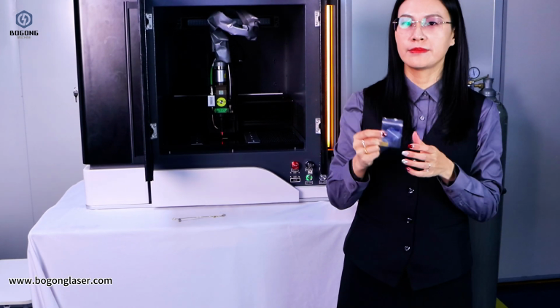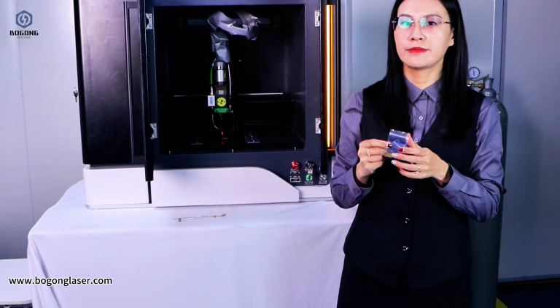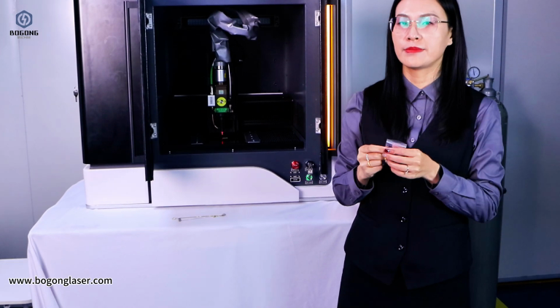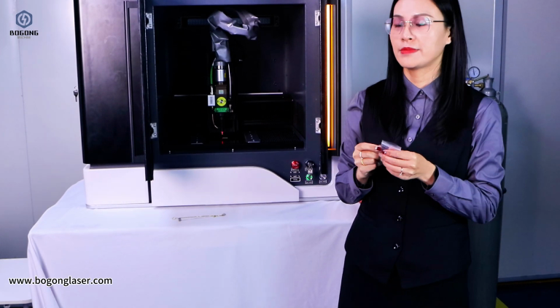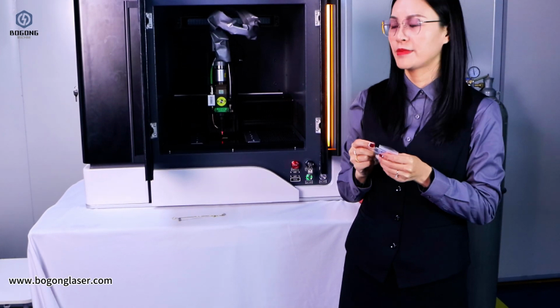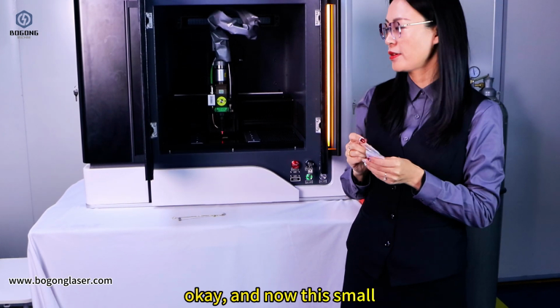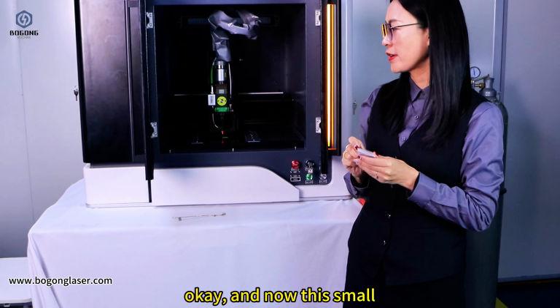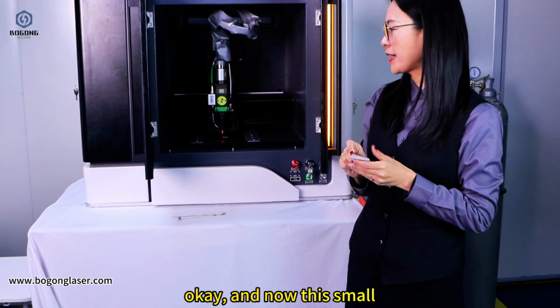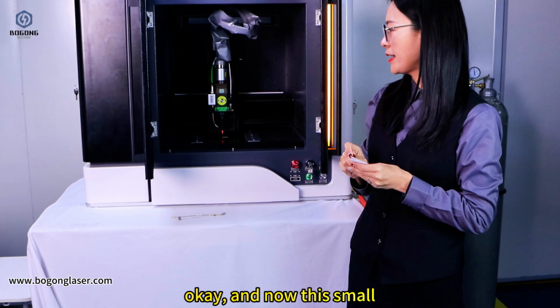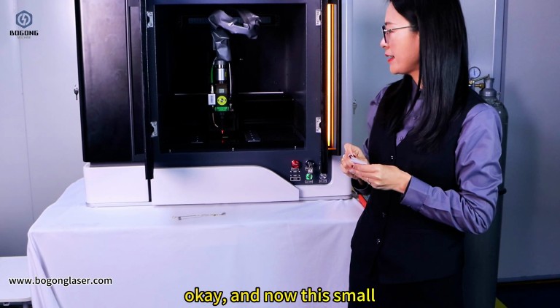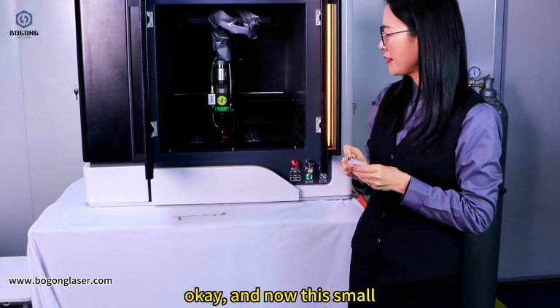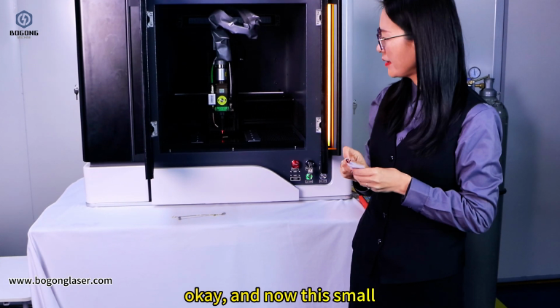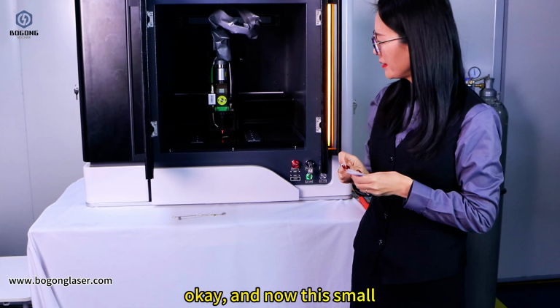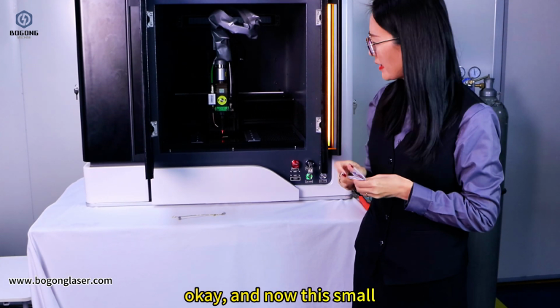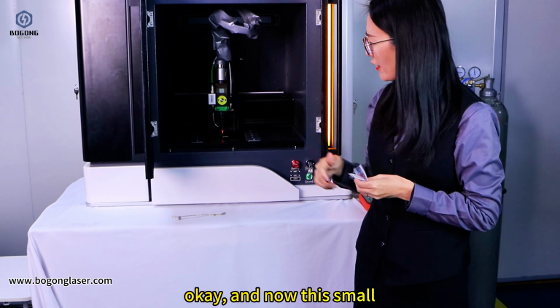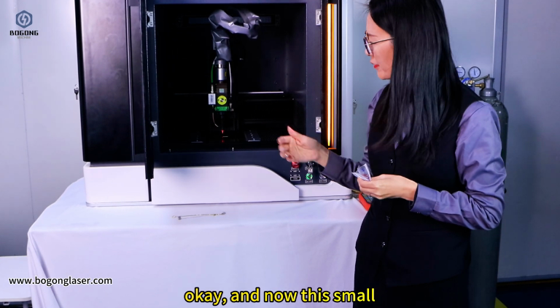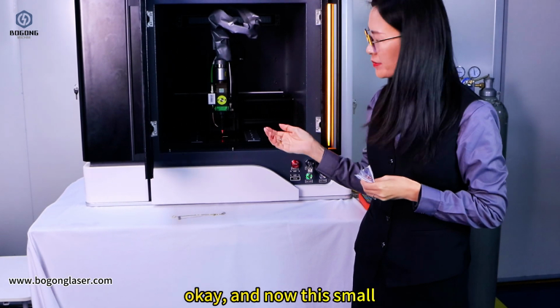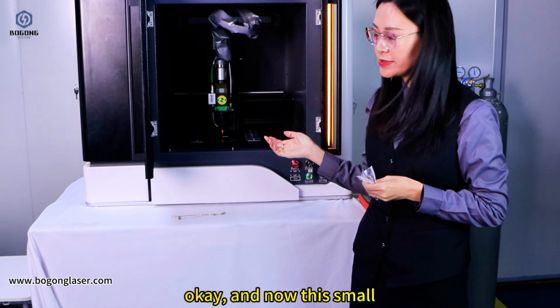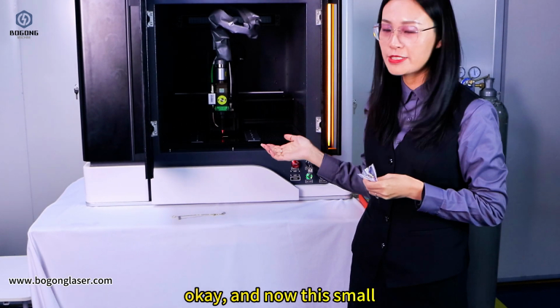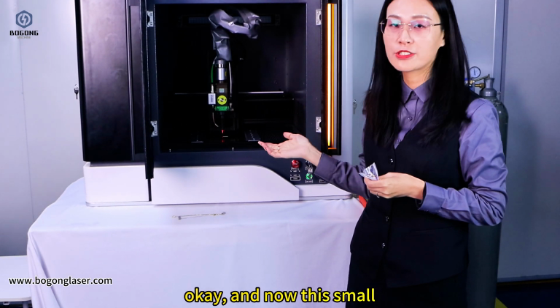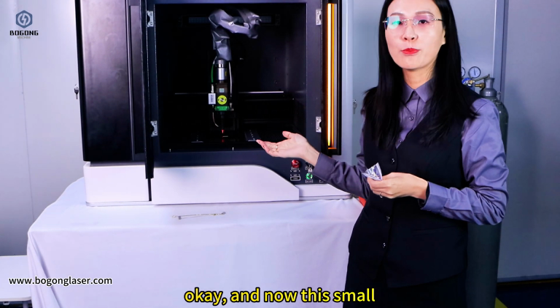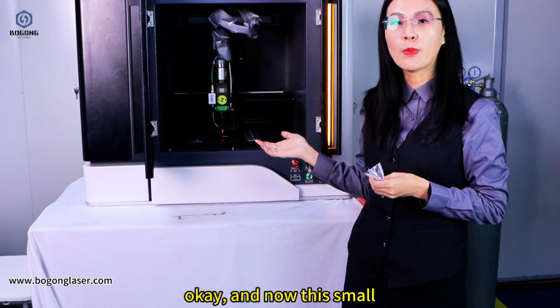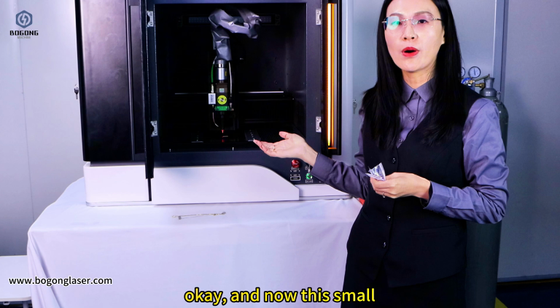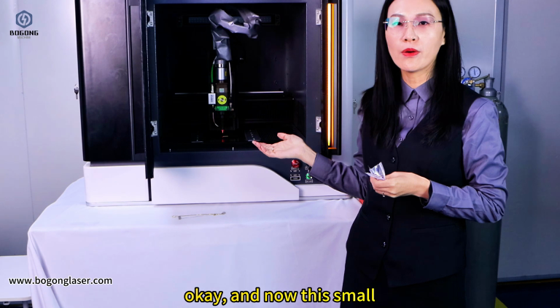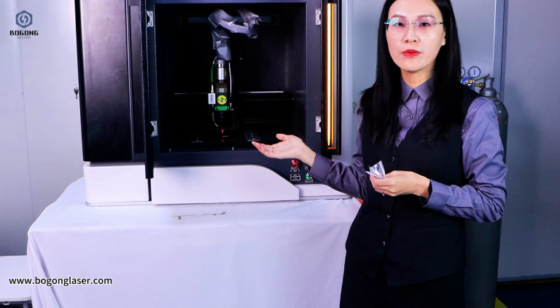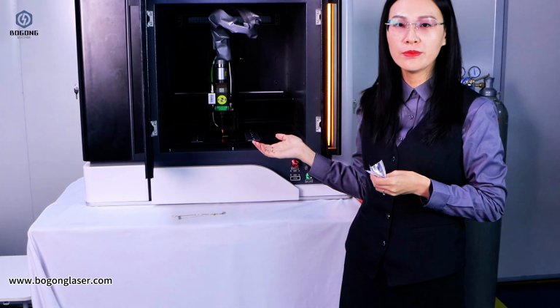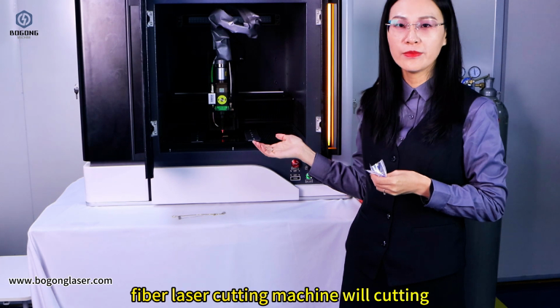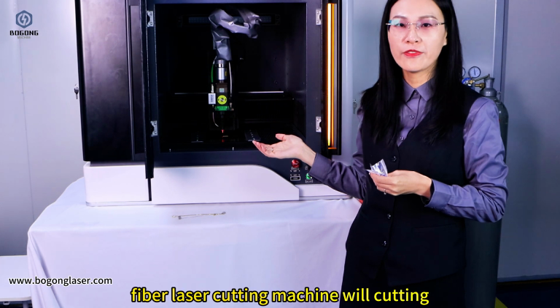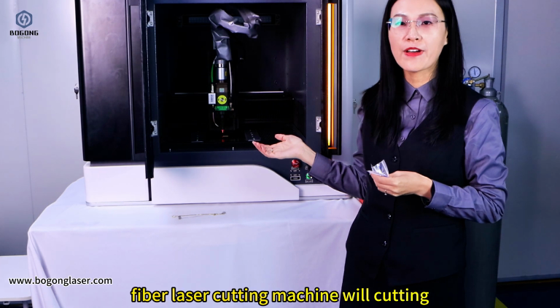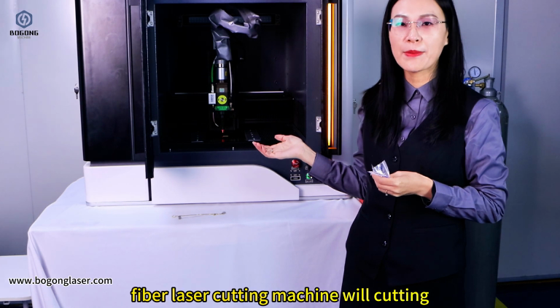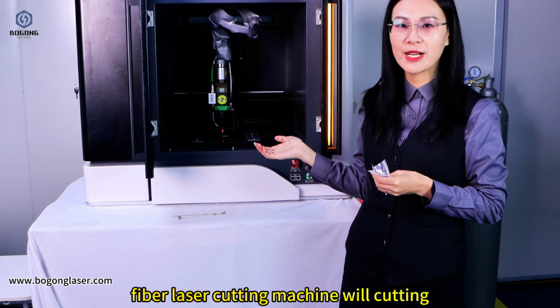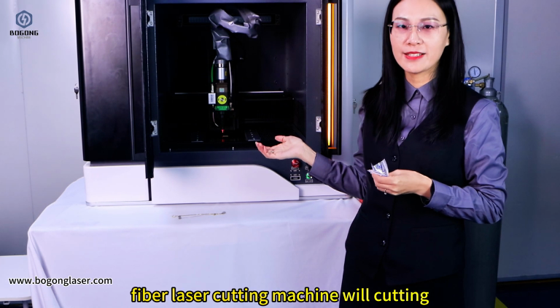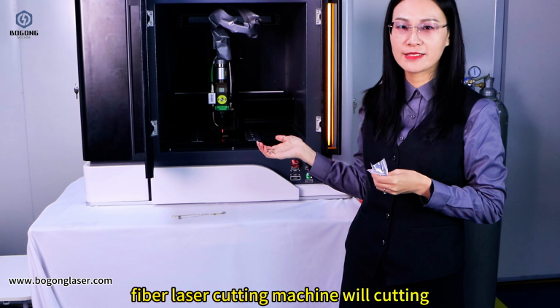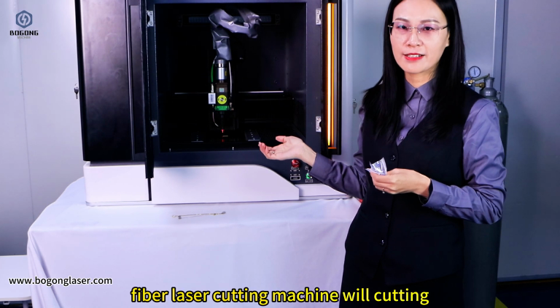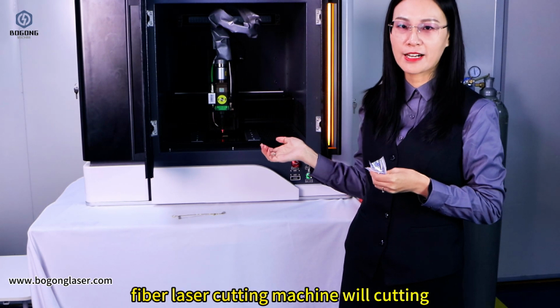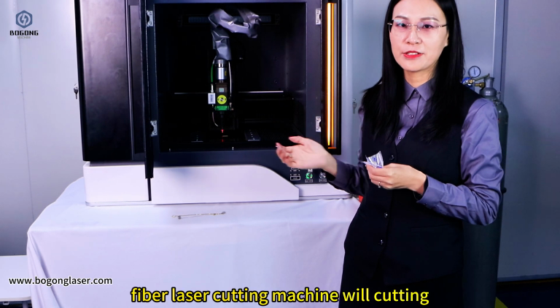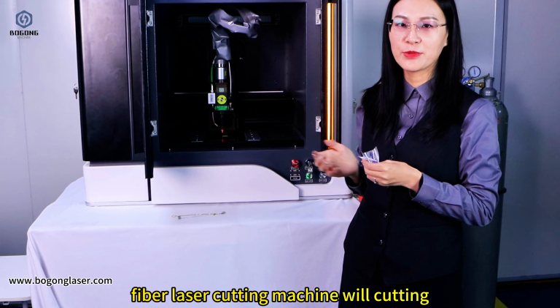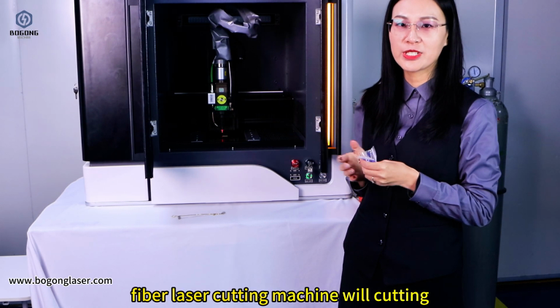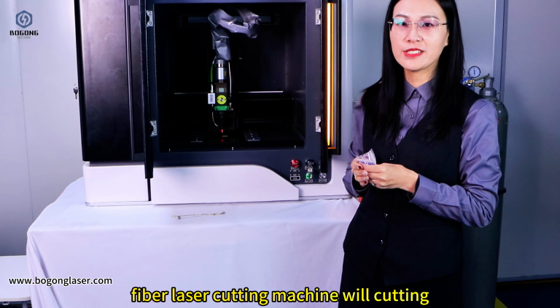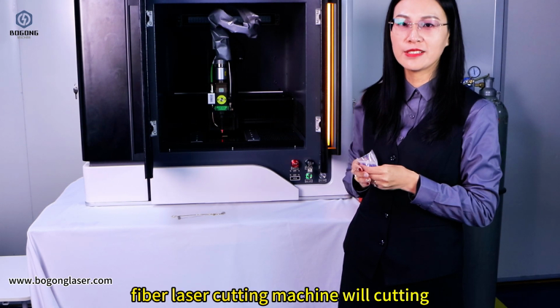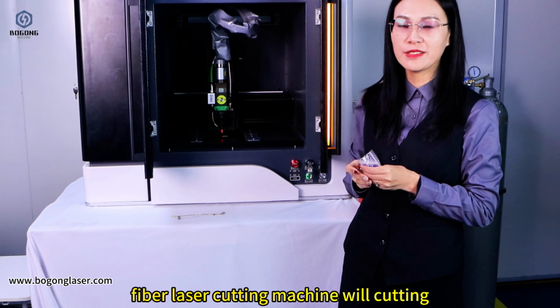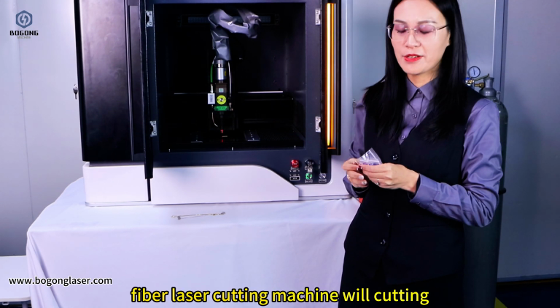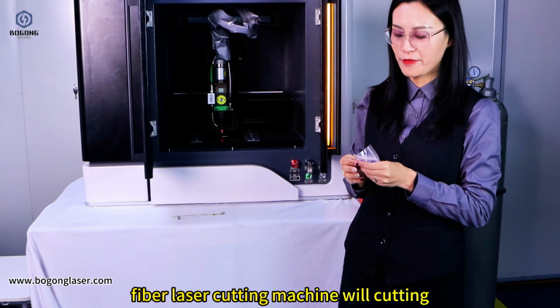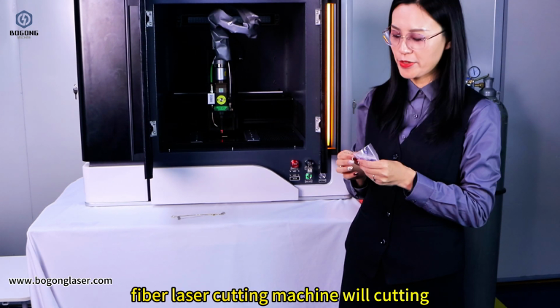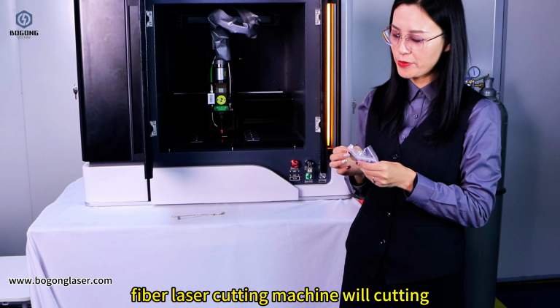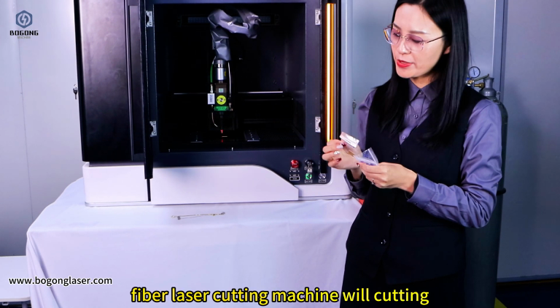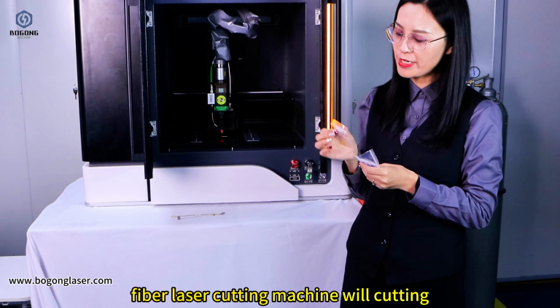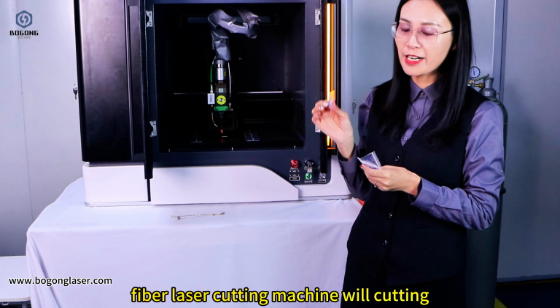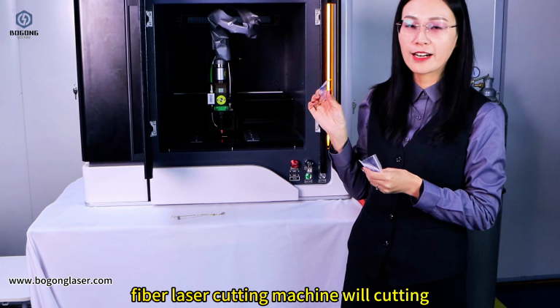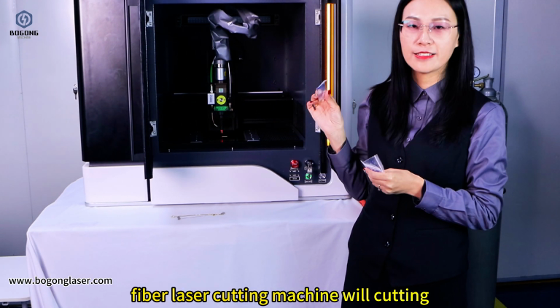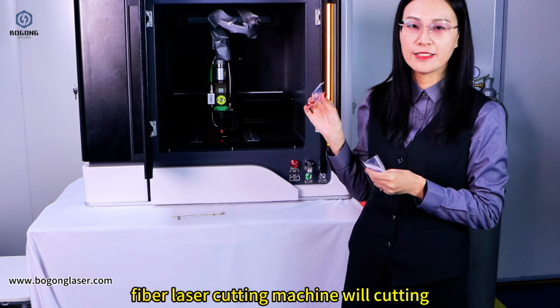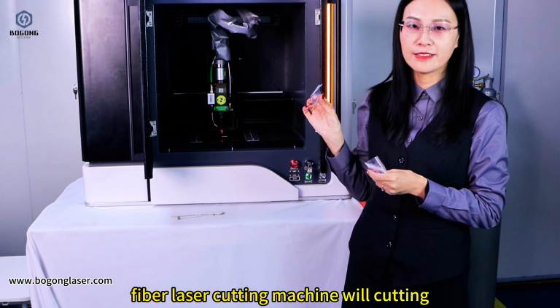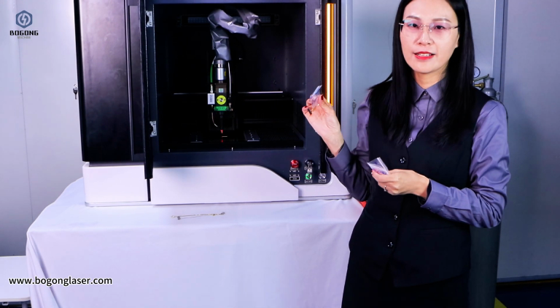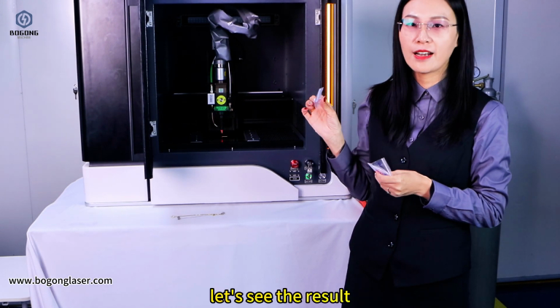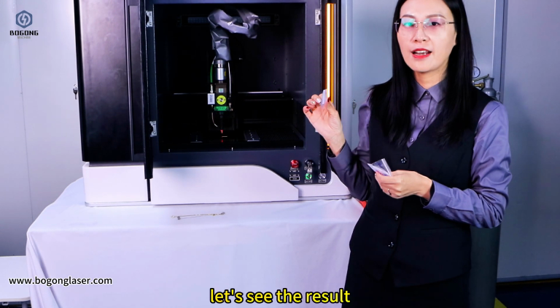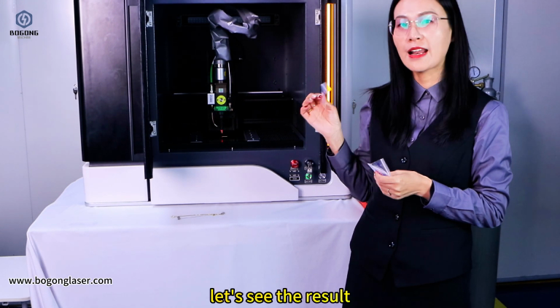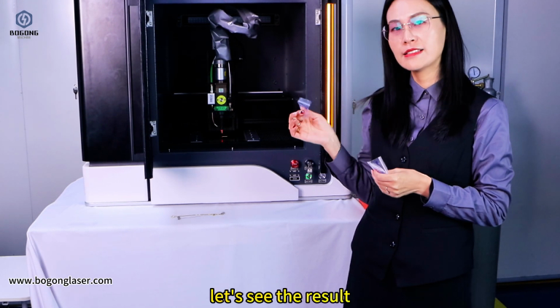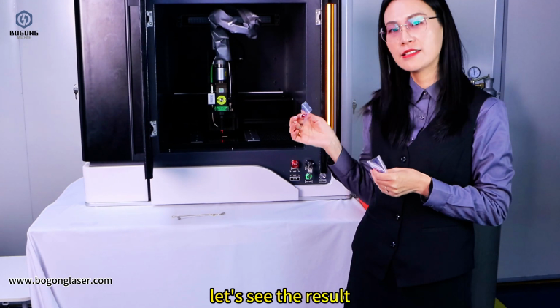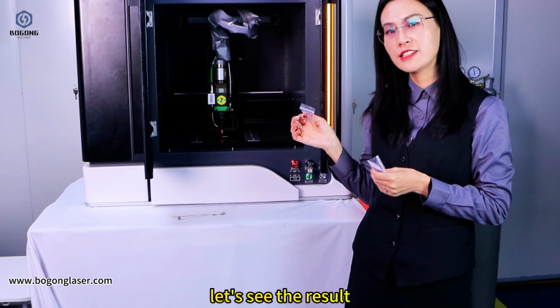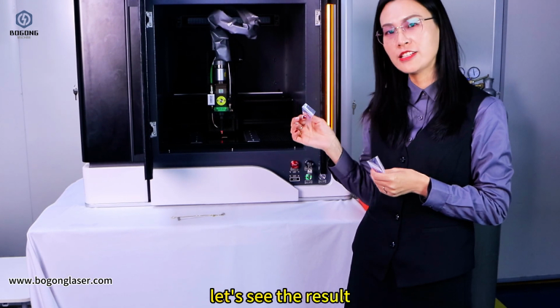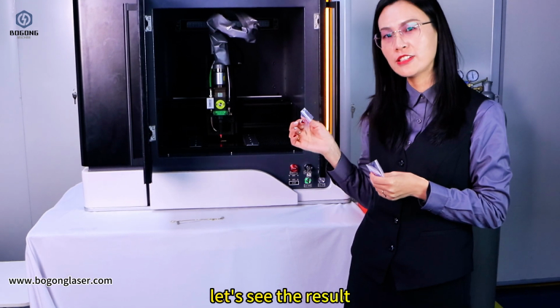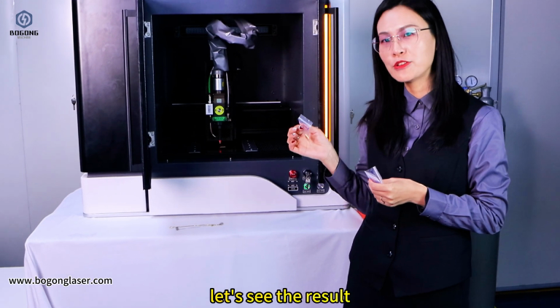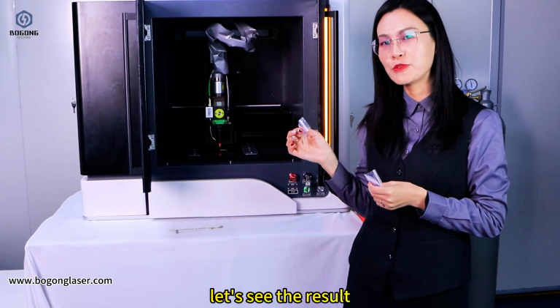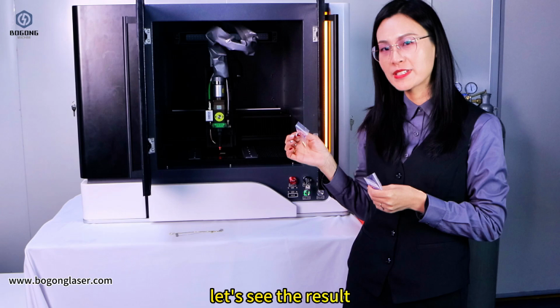Ok, now this small fiber laser cutting machine will be cutting. Let's see the result.